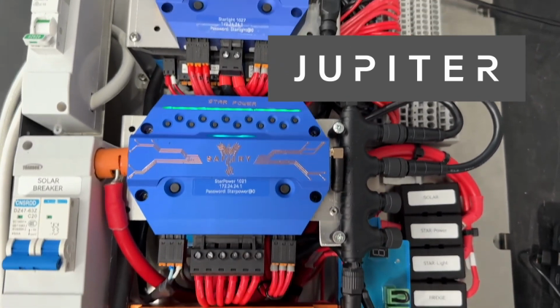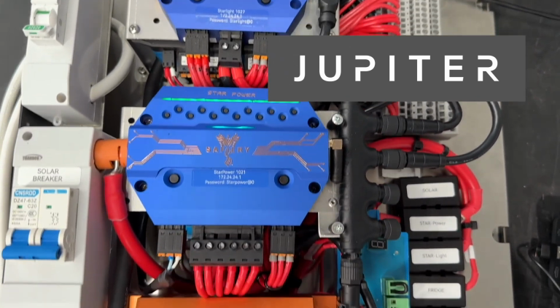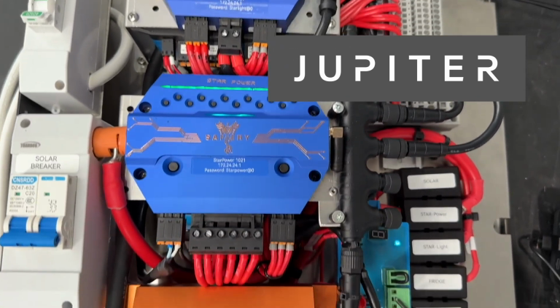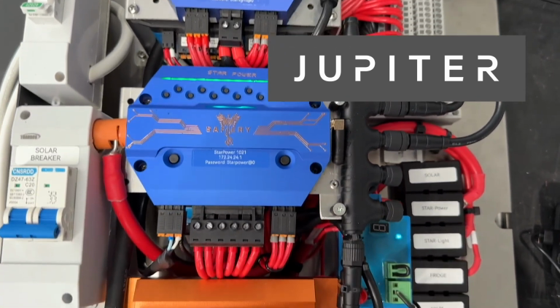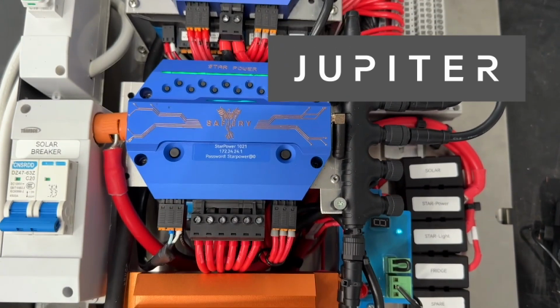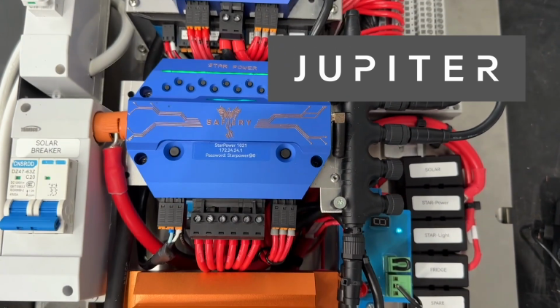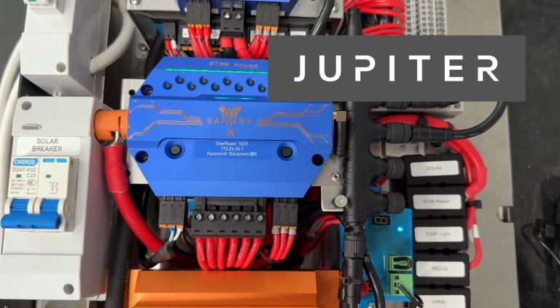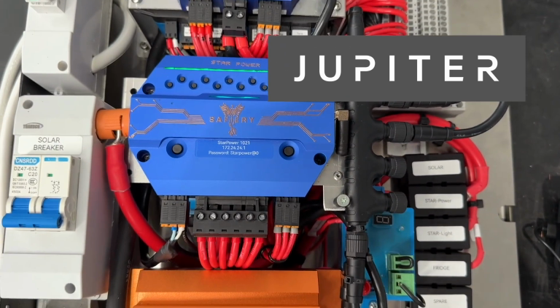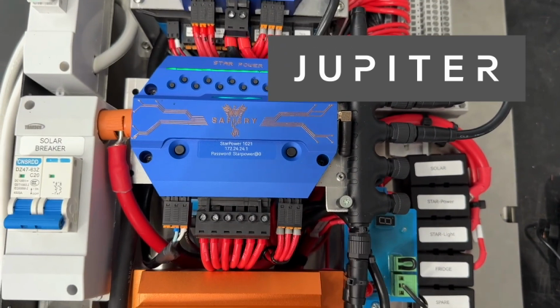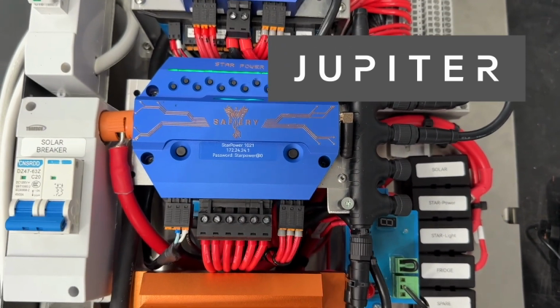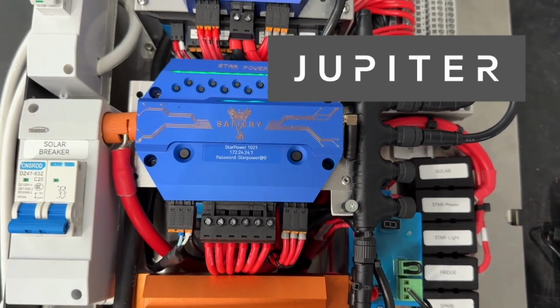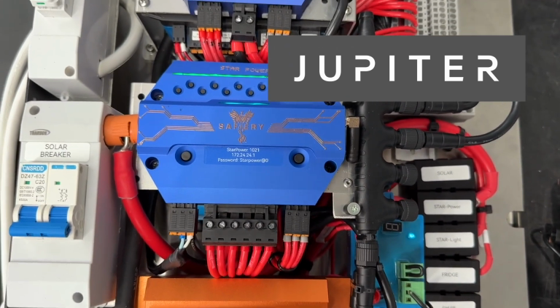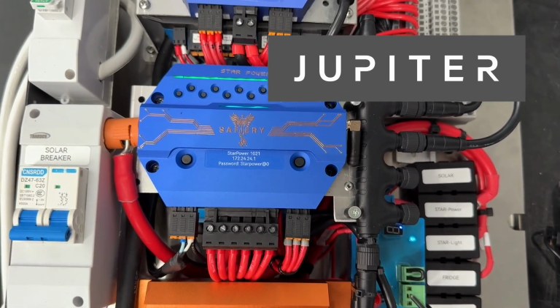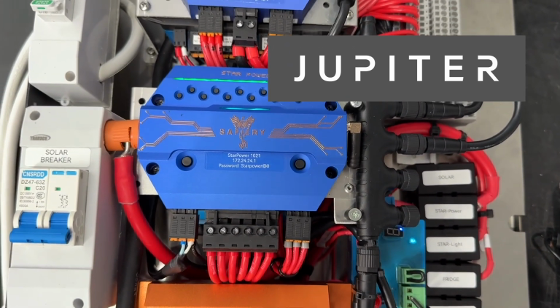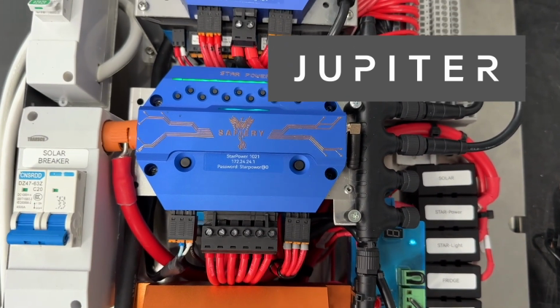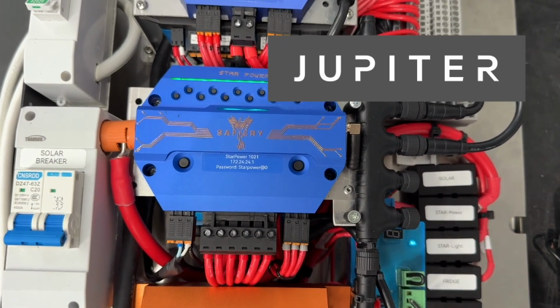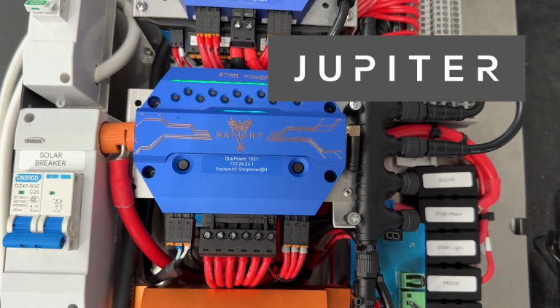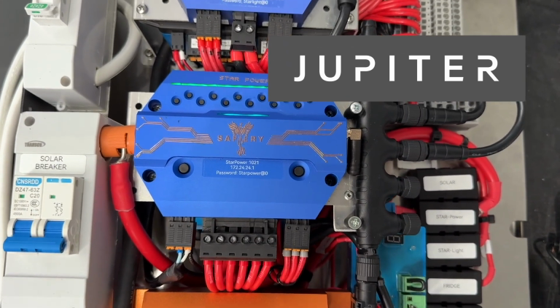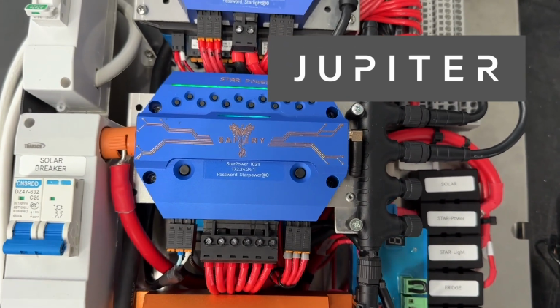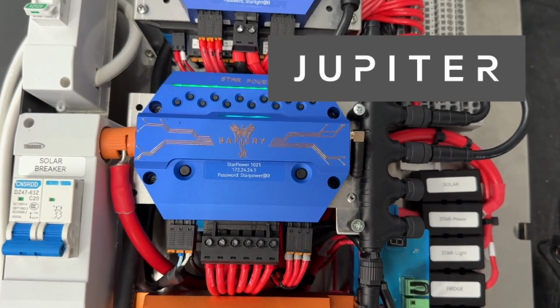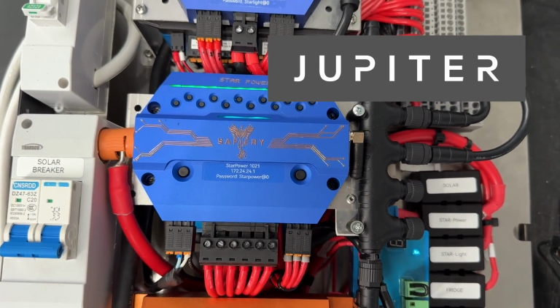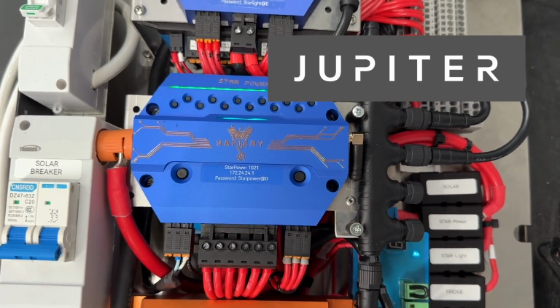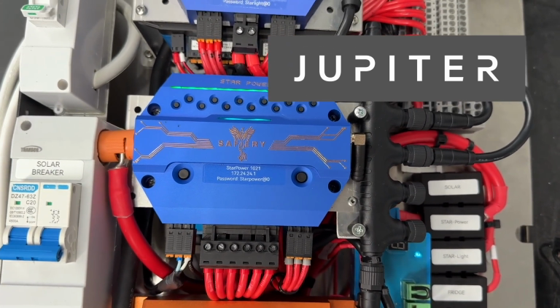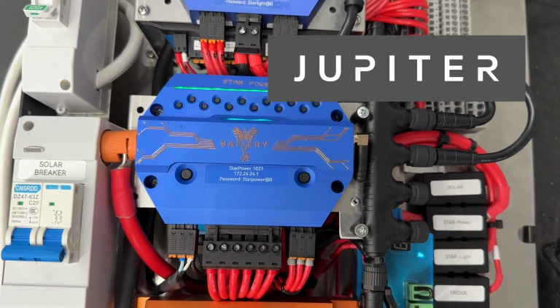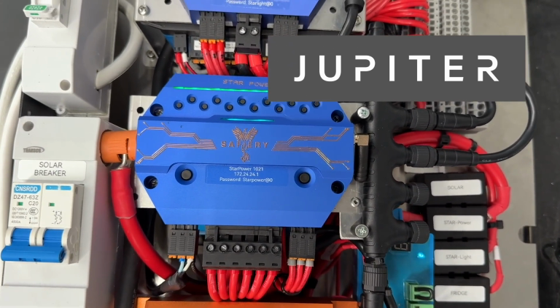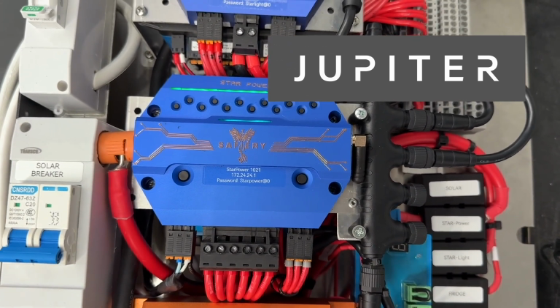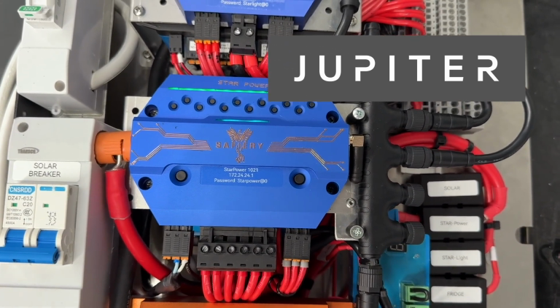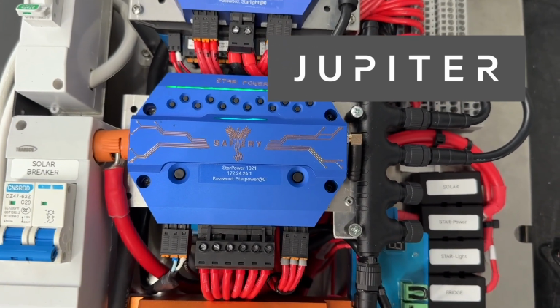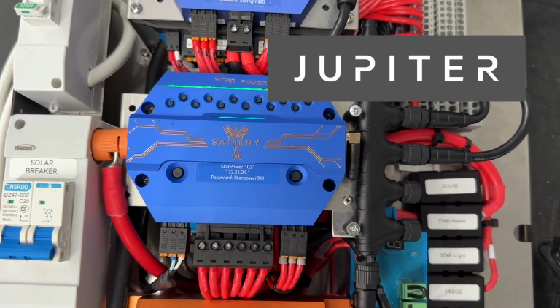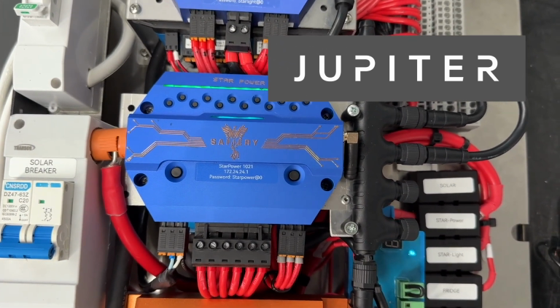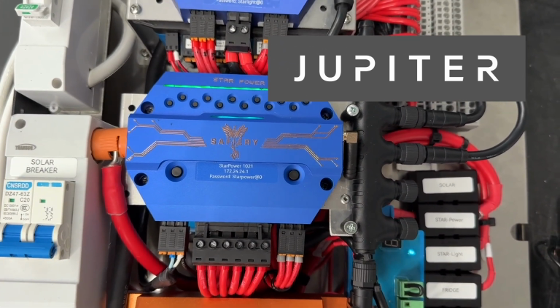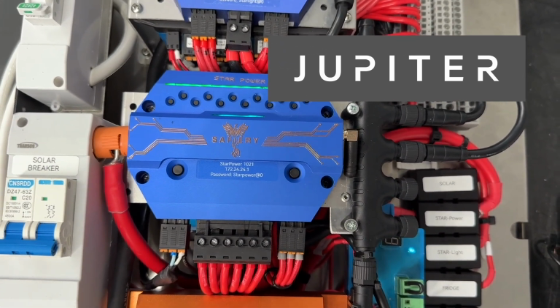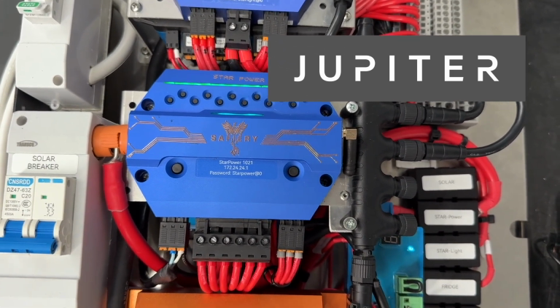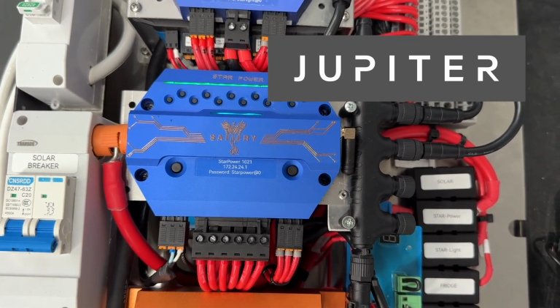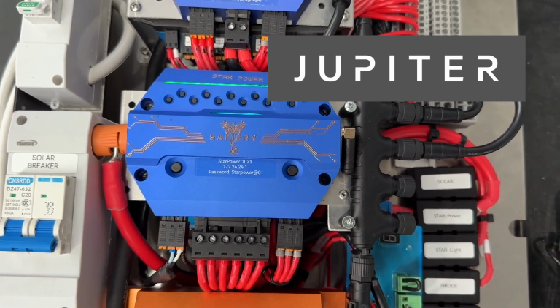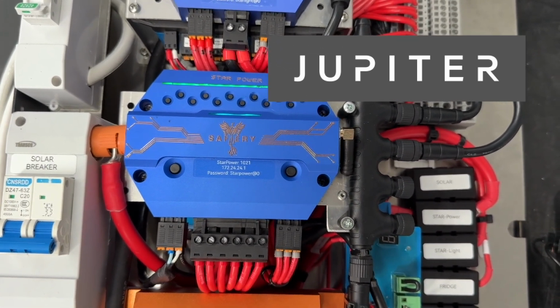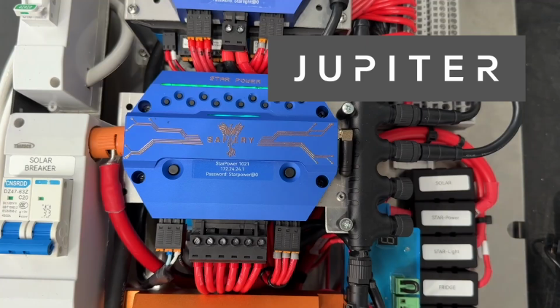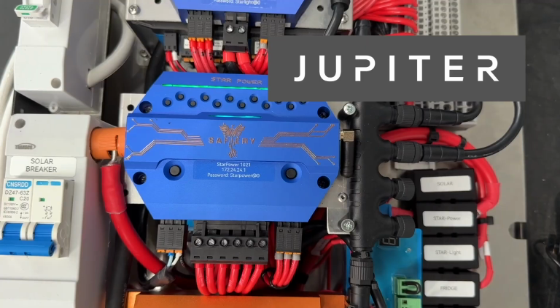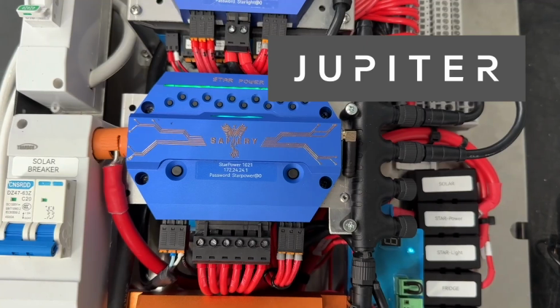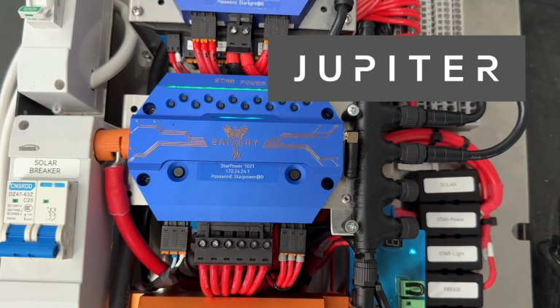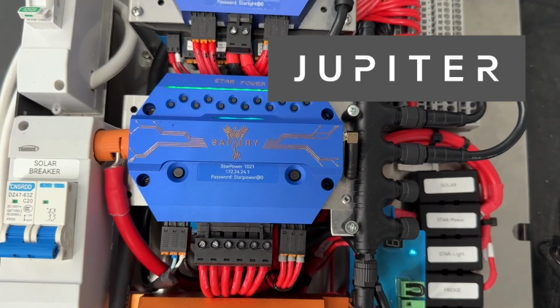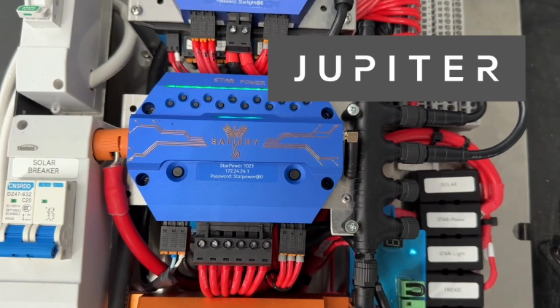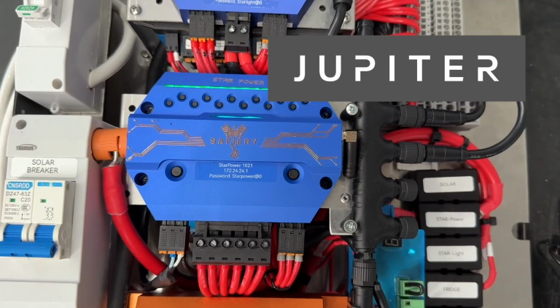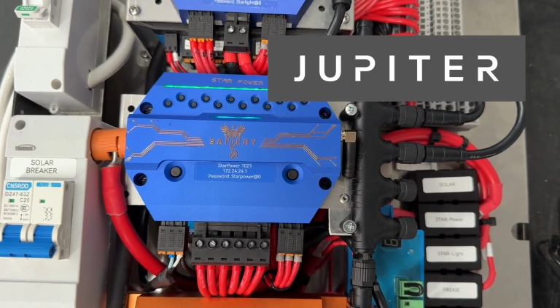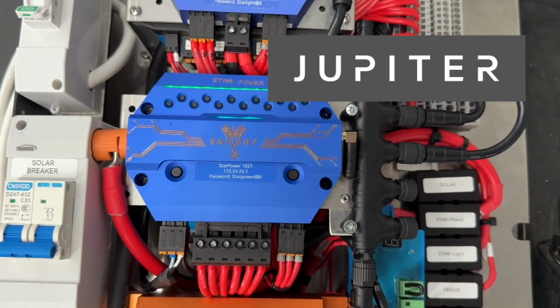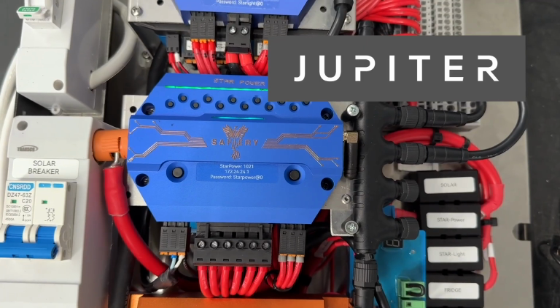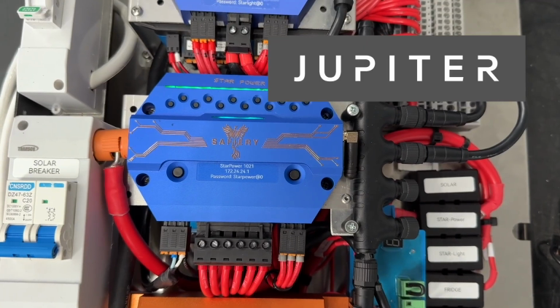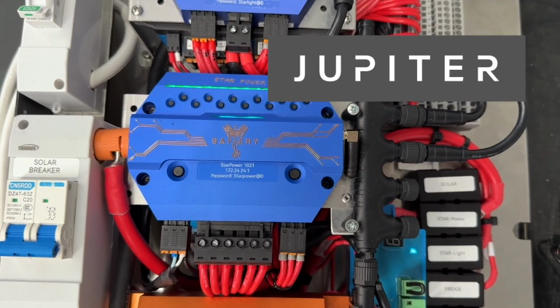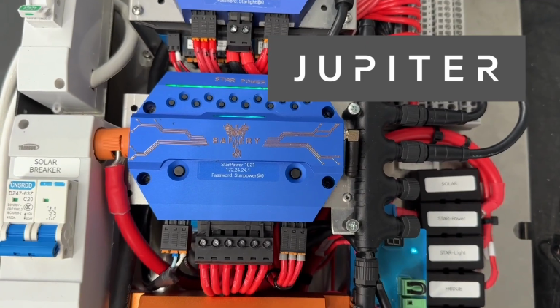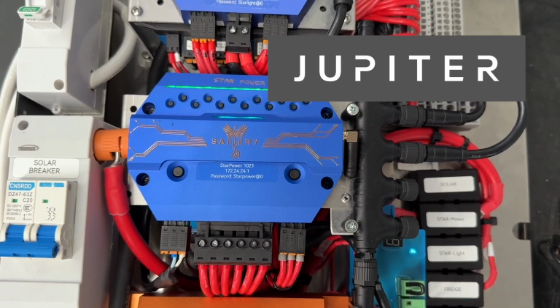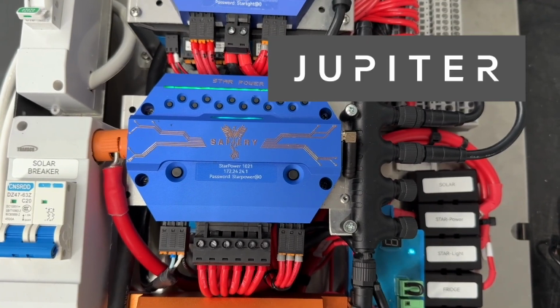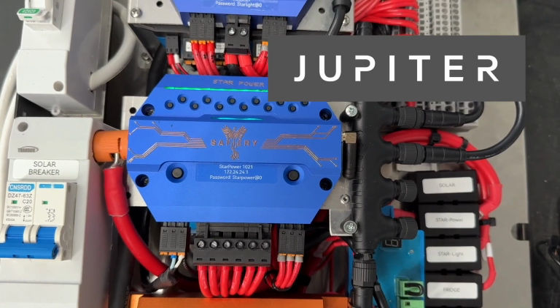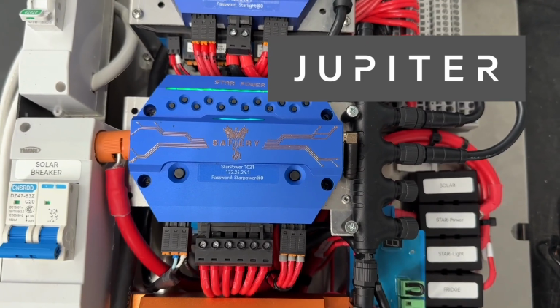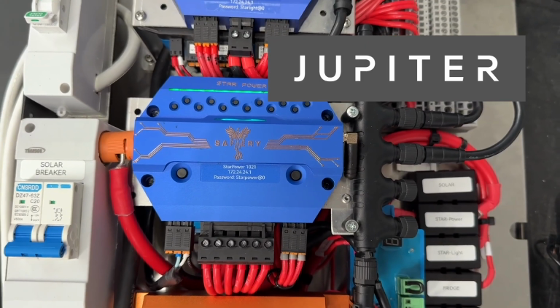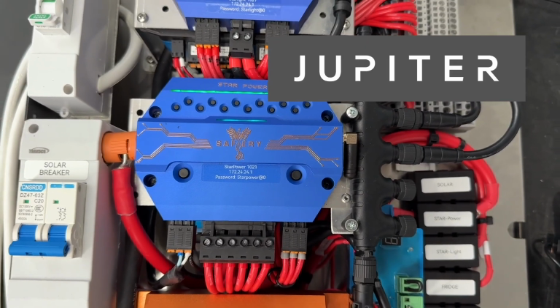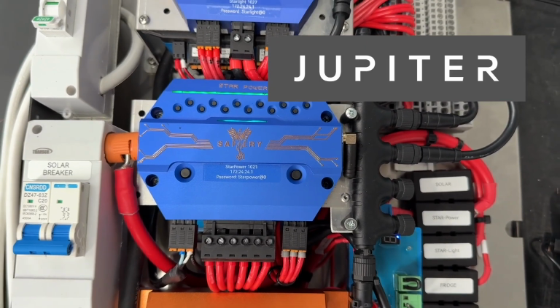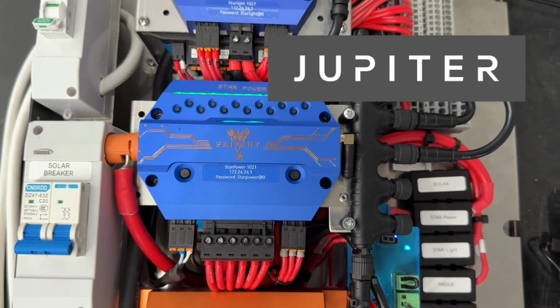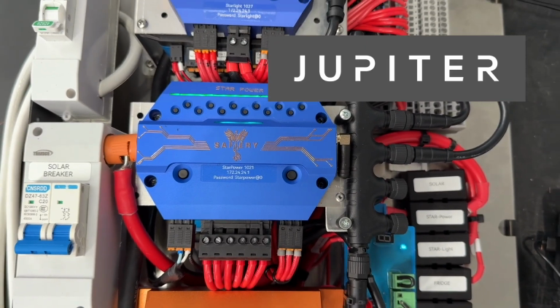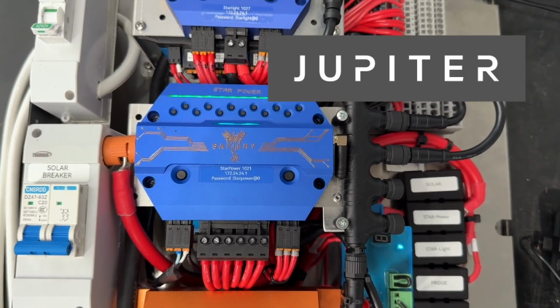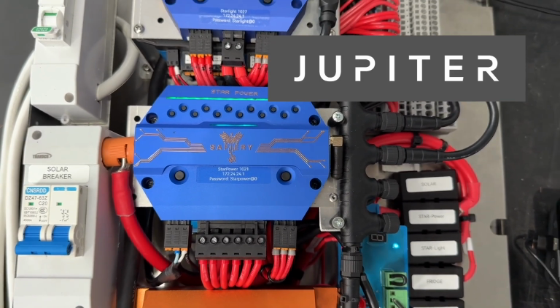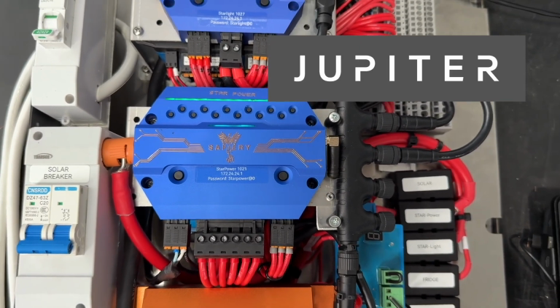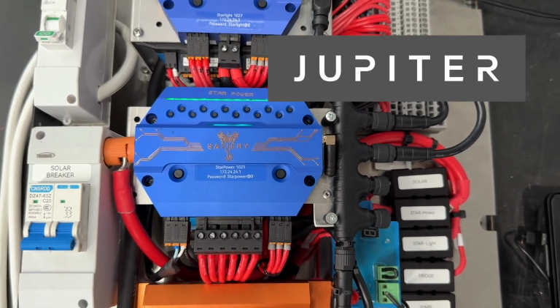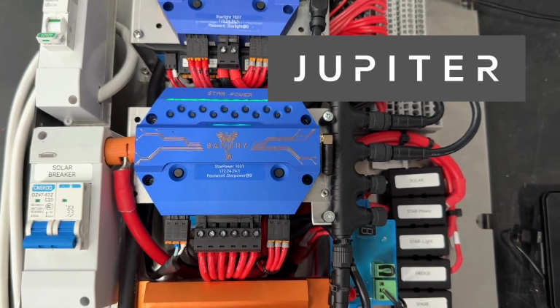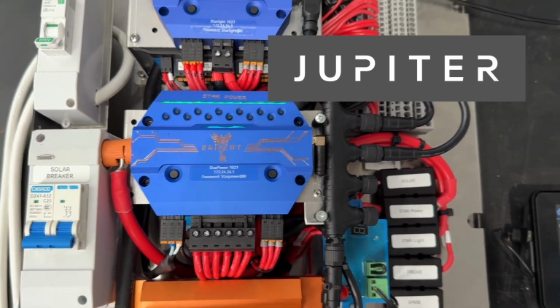We've got Star Power here. It's got six in the middle at 30 amps and six more at 10 amps. That's a total of 150 amps that it can run.